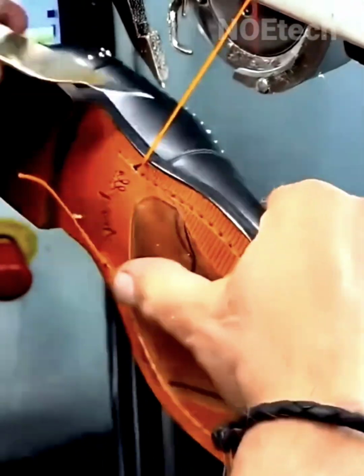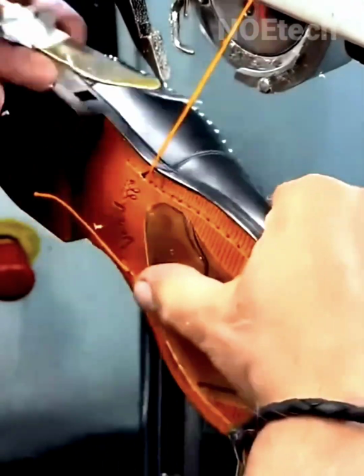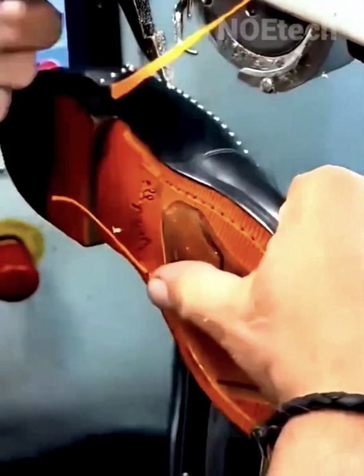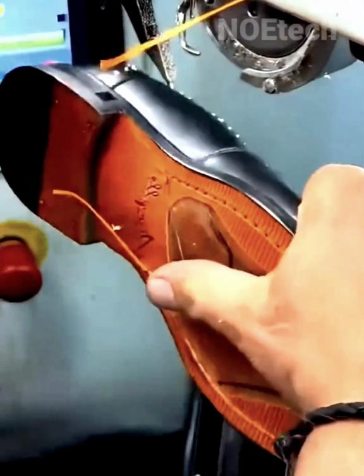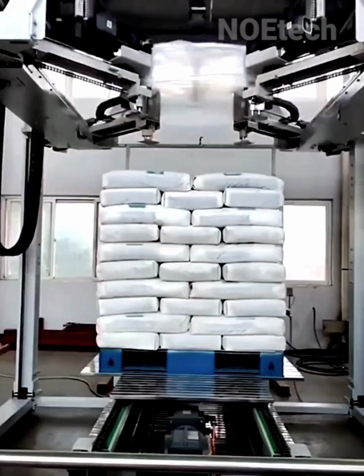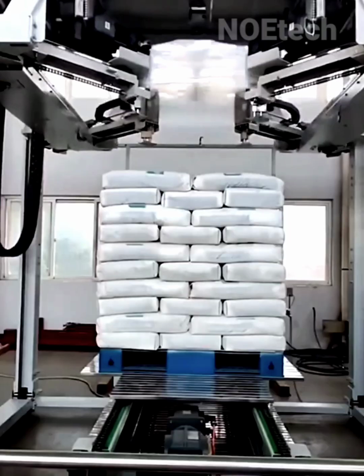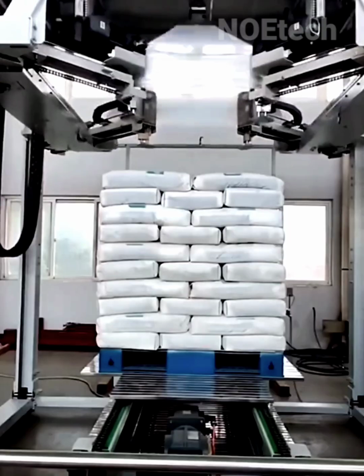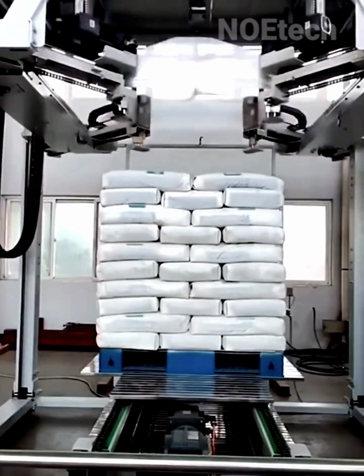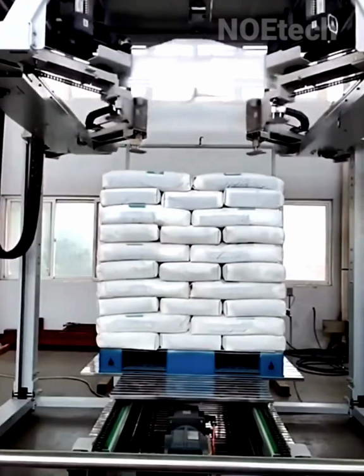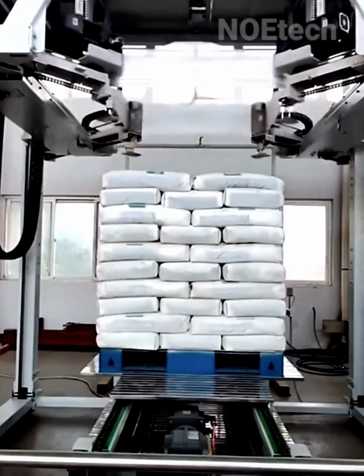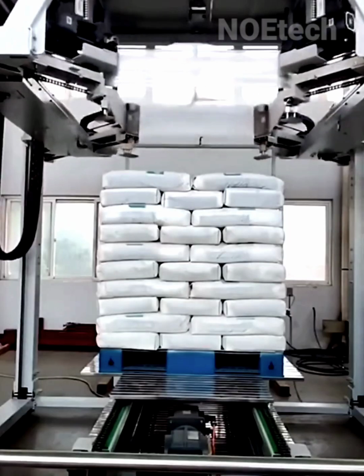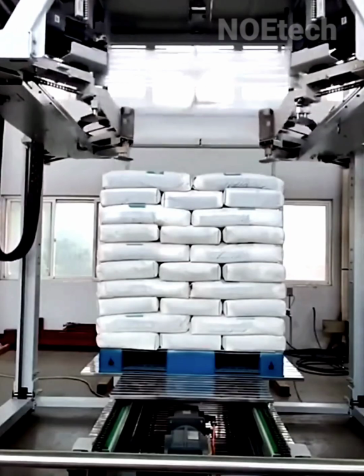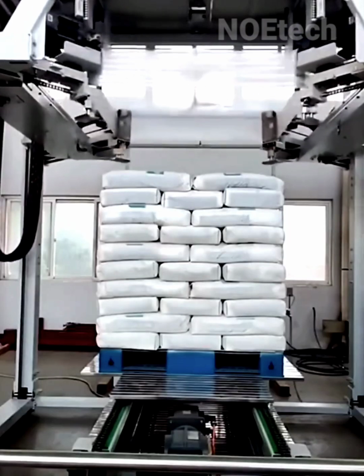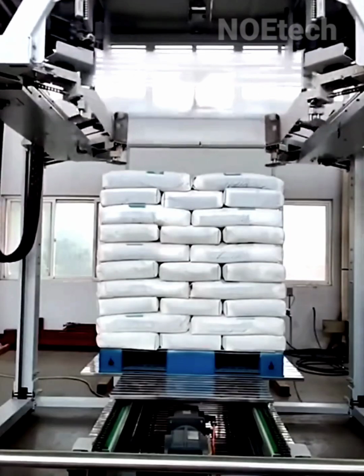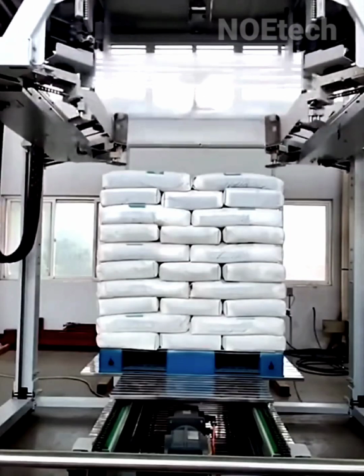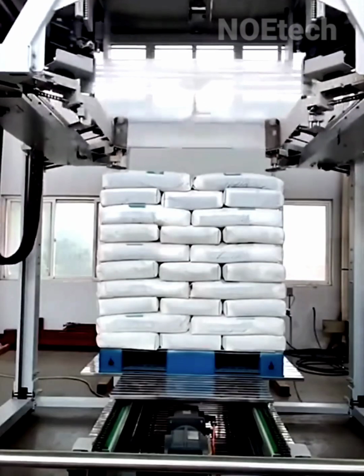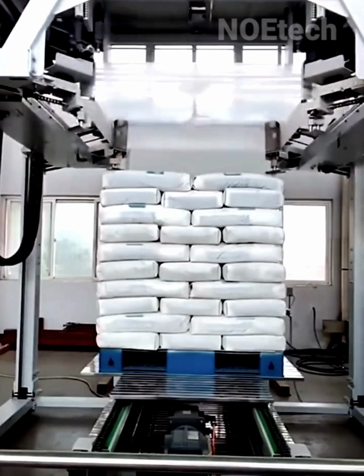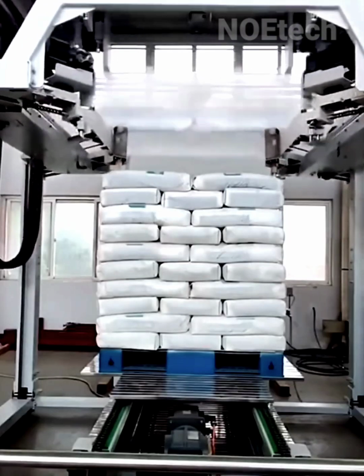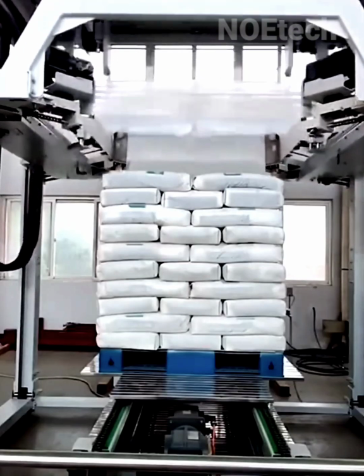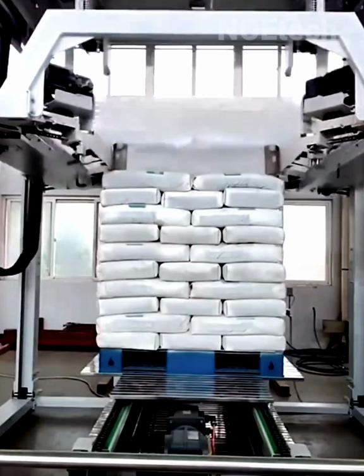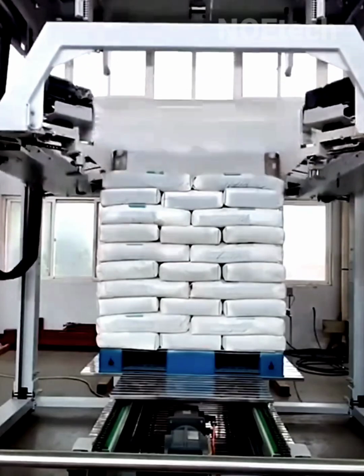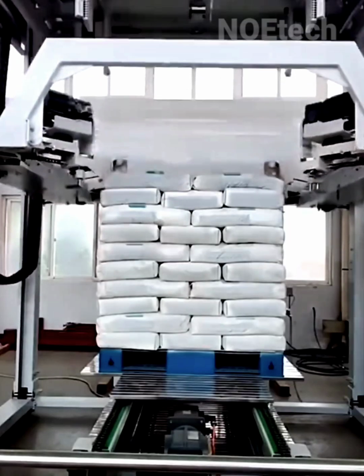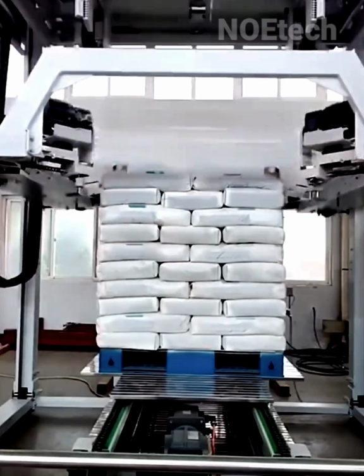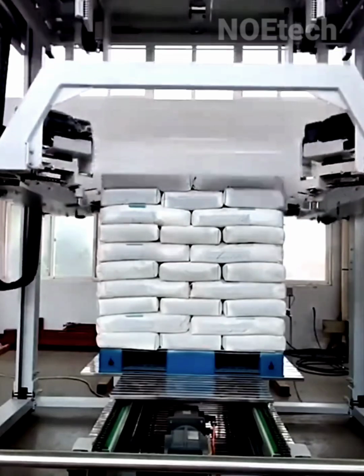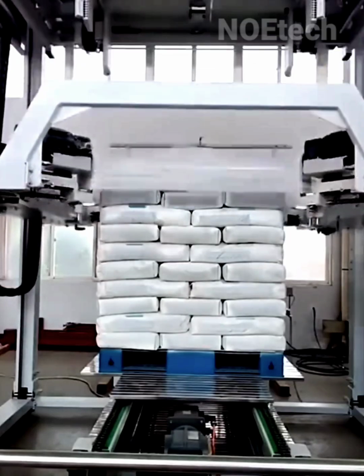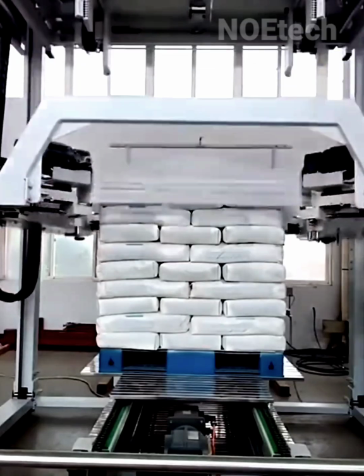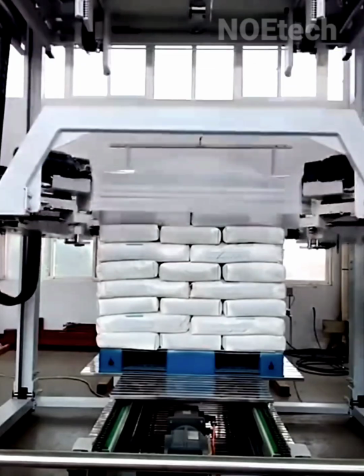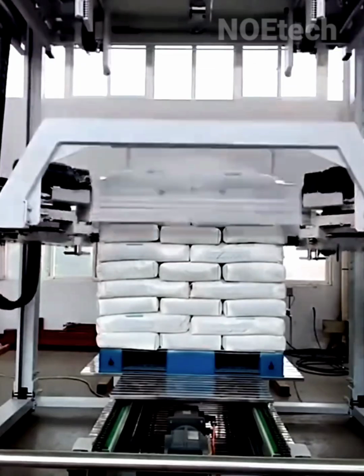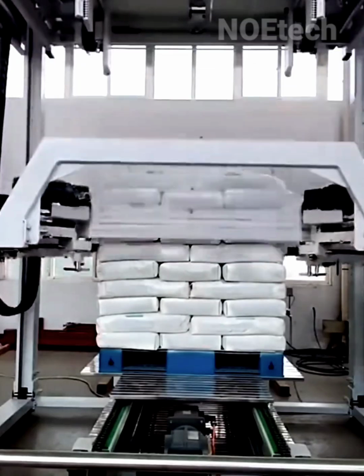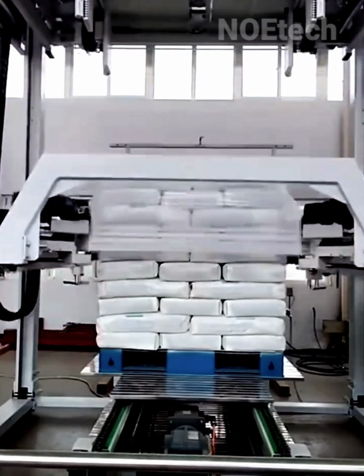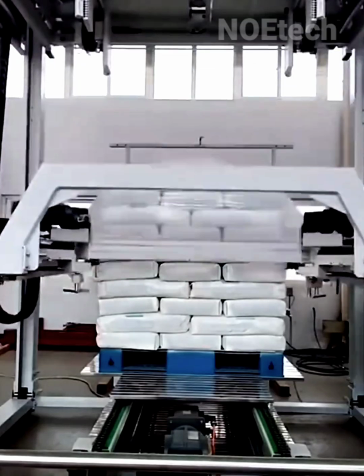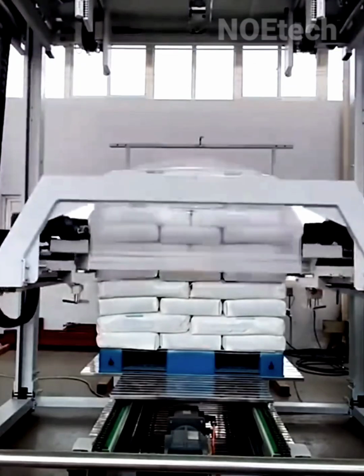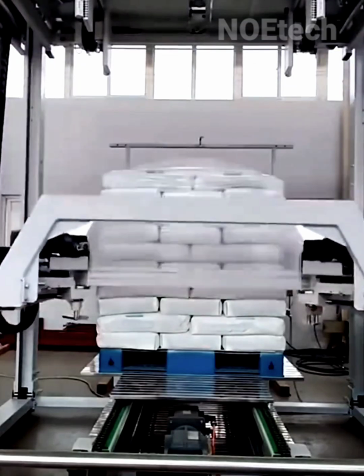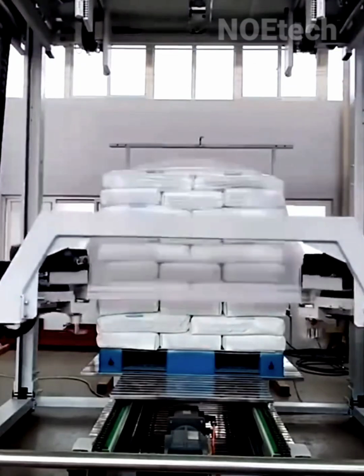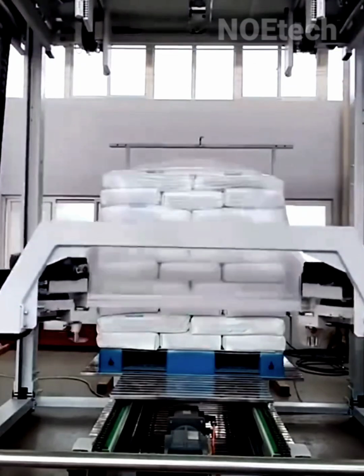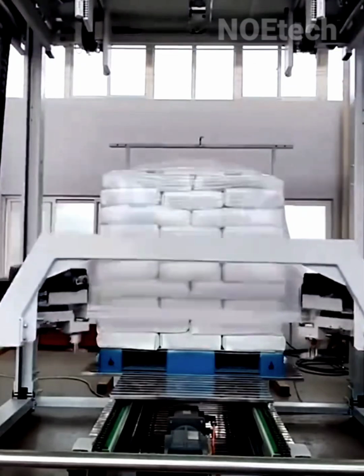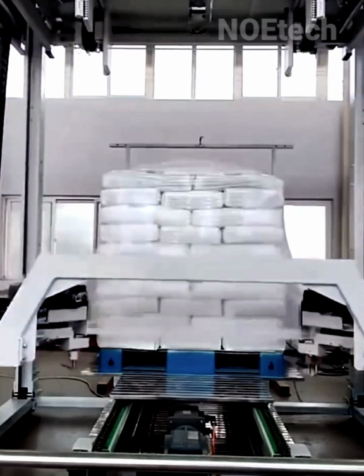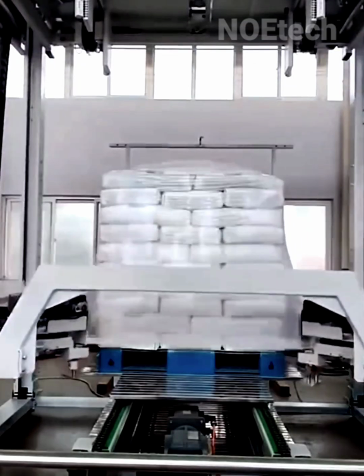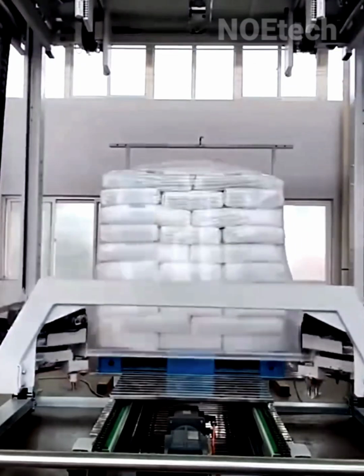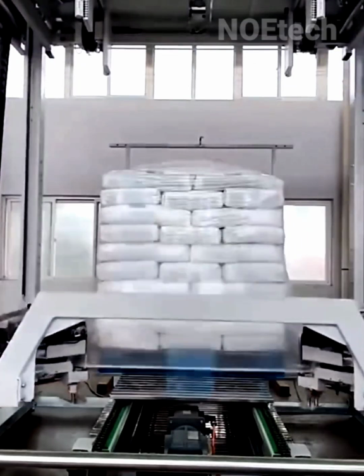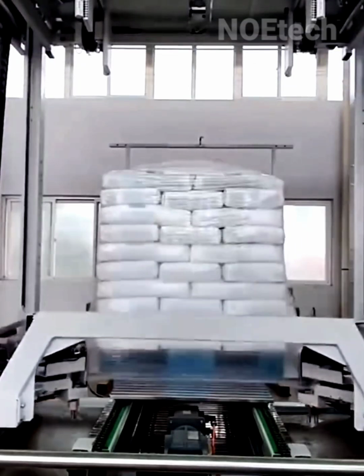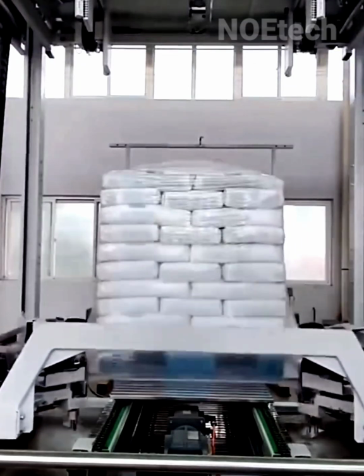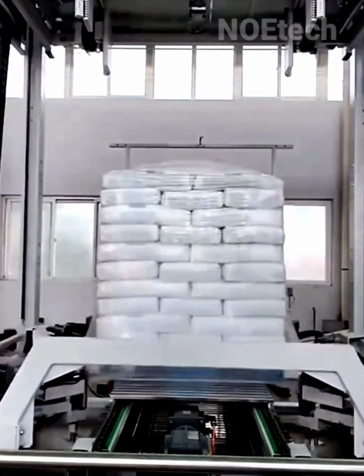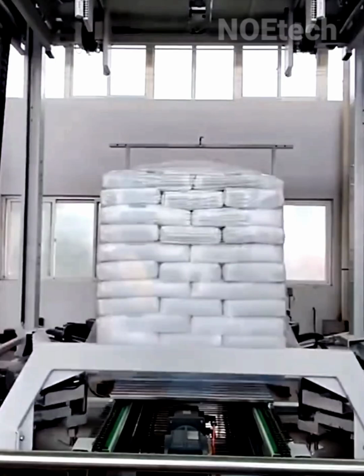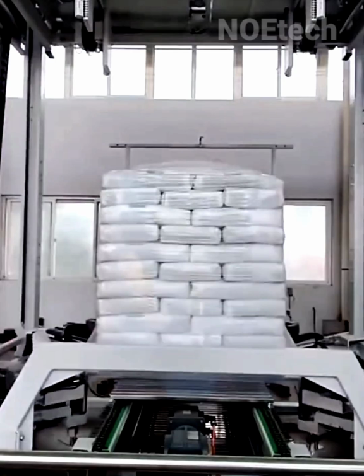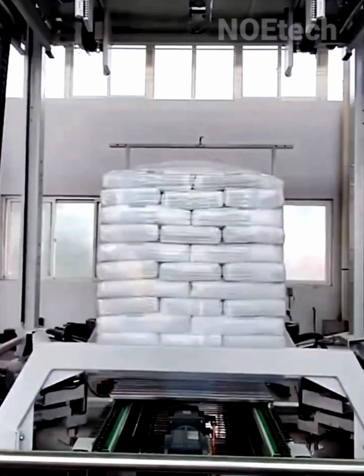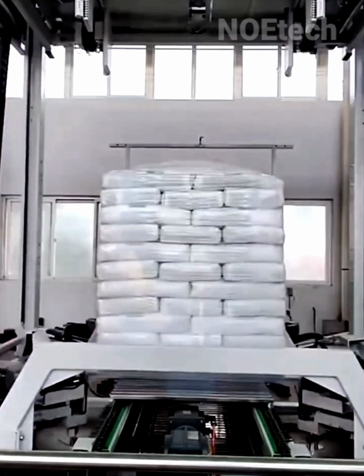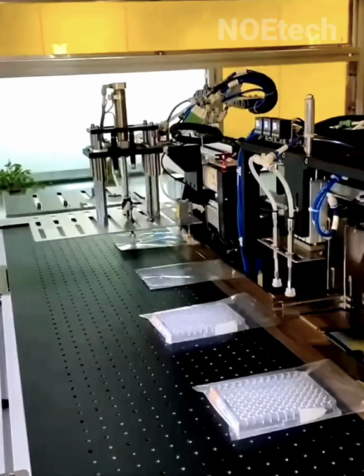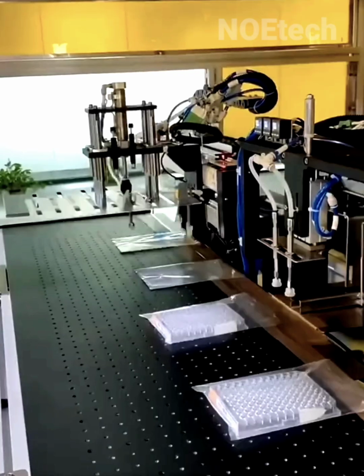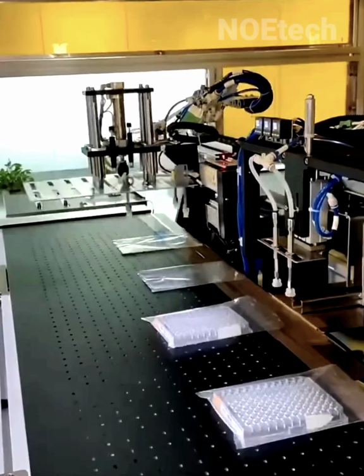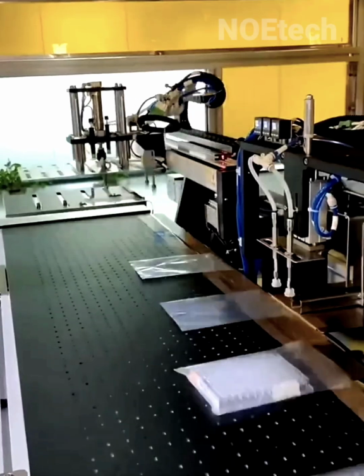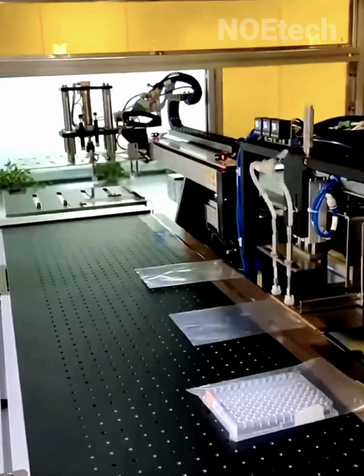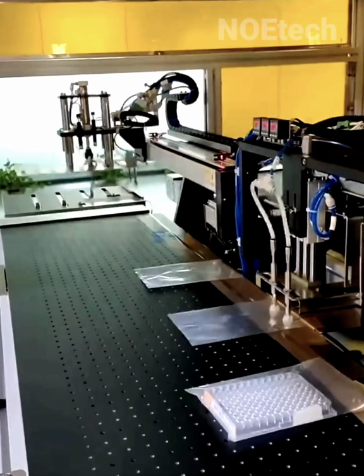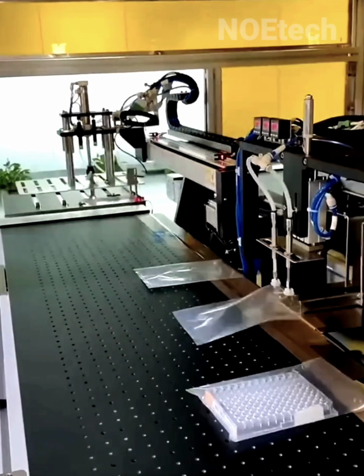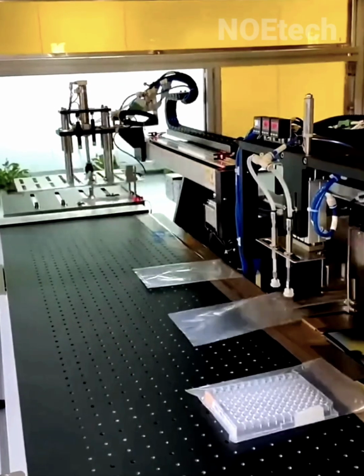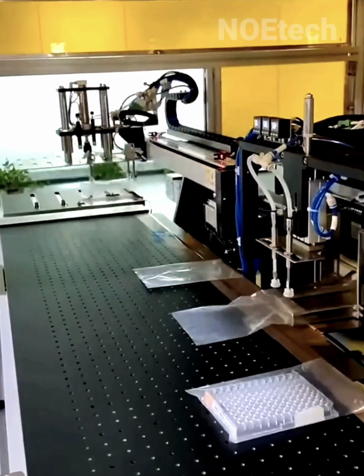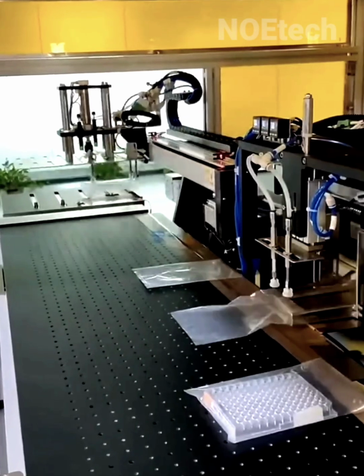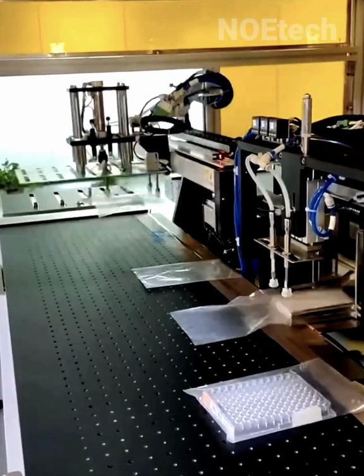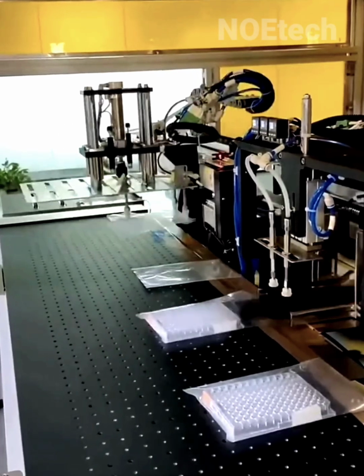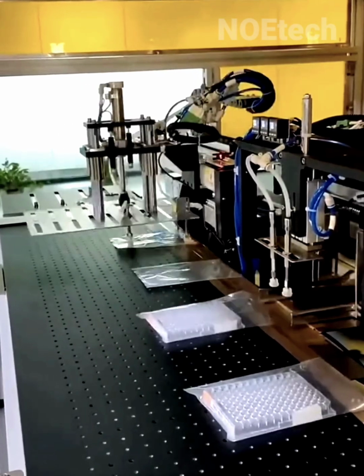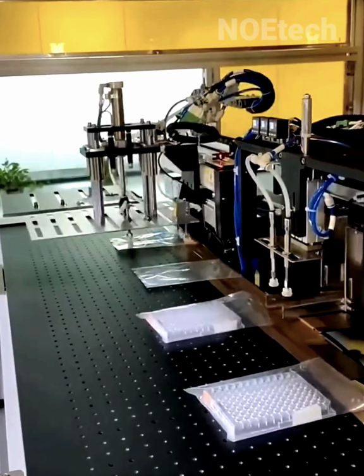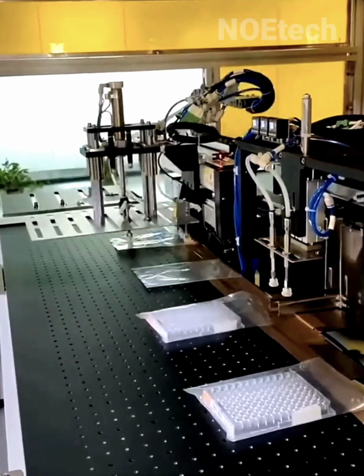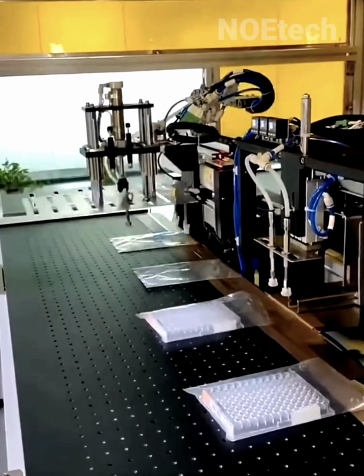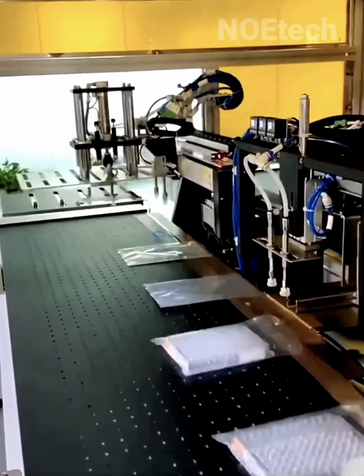Automated packaging units are targeted to accelerate the time and significantly increase production capacity.